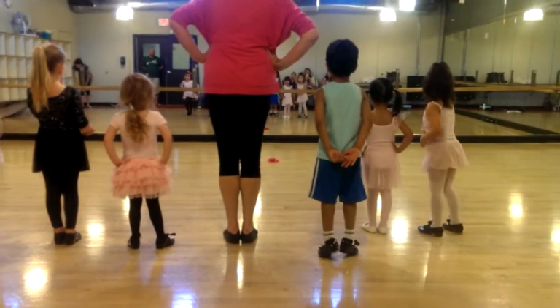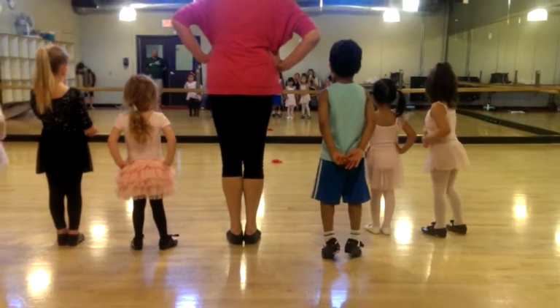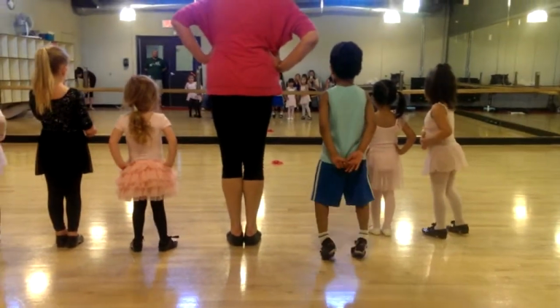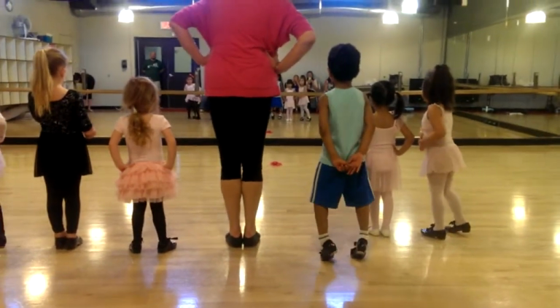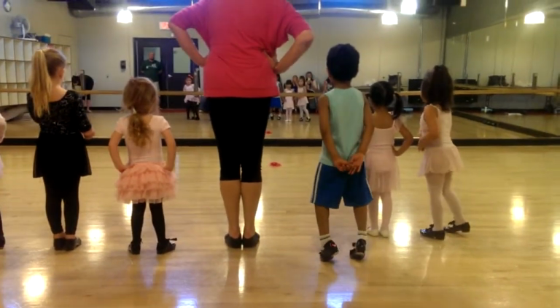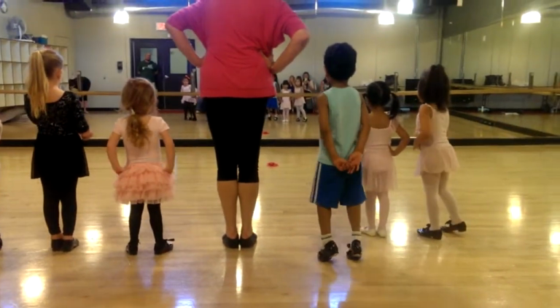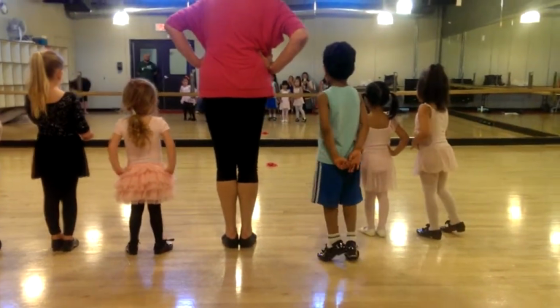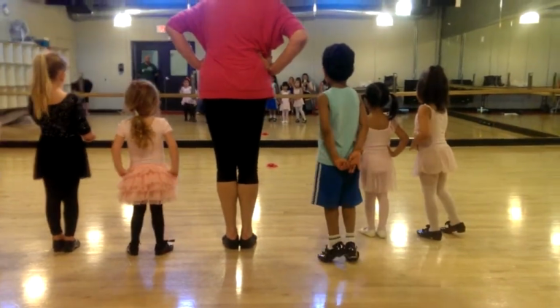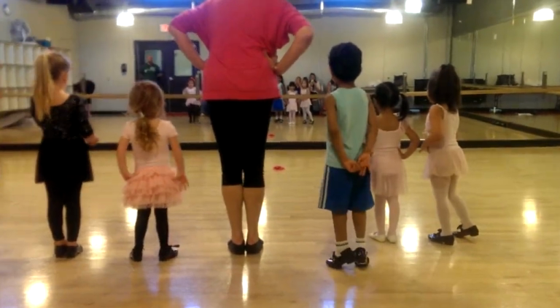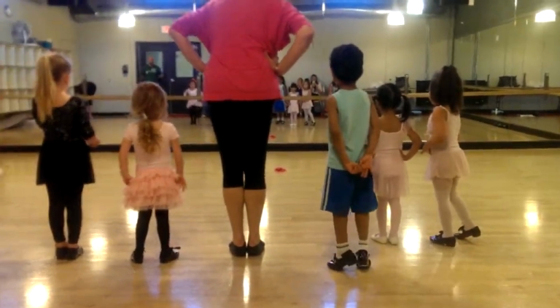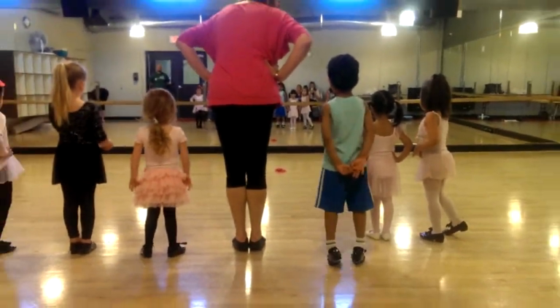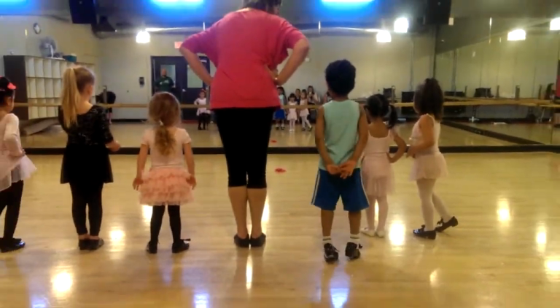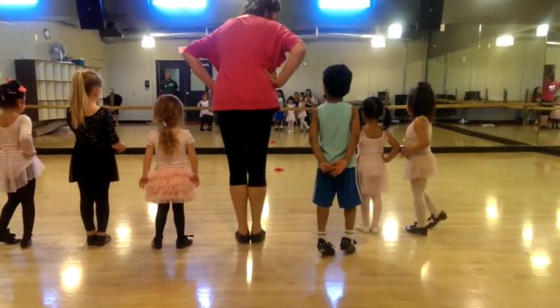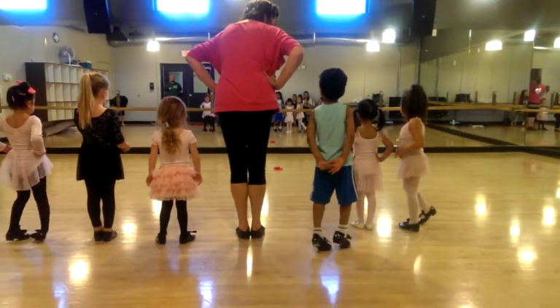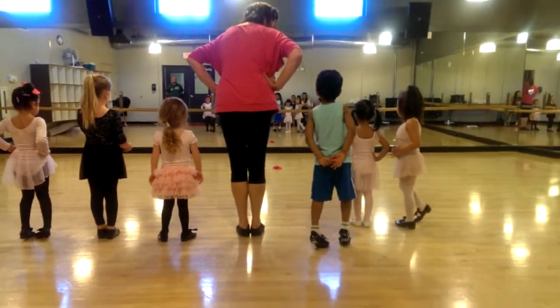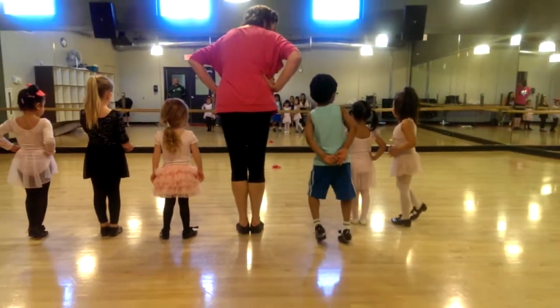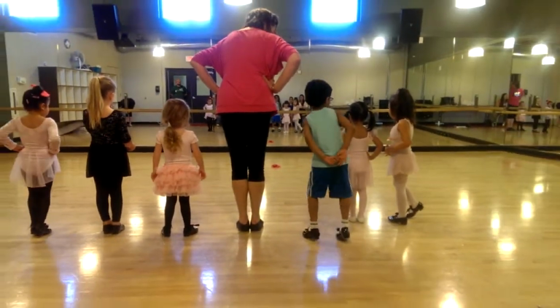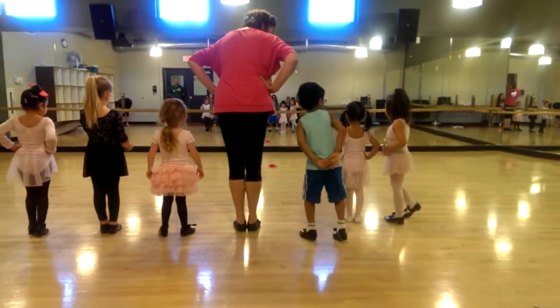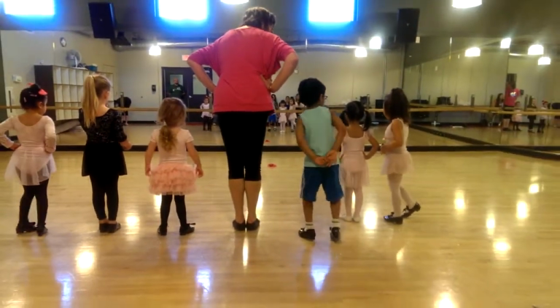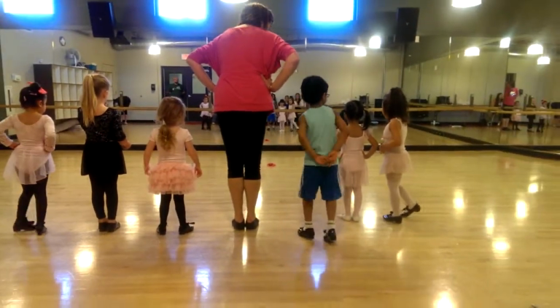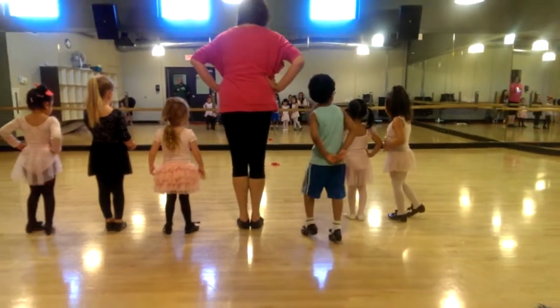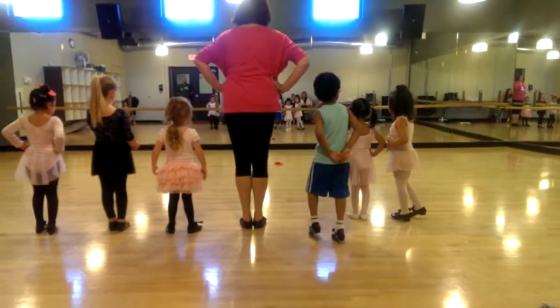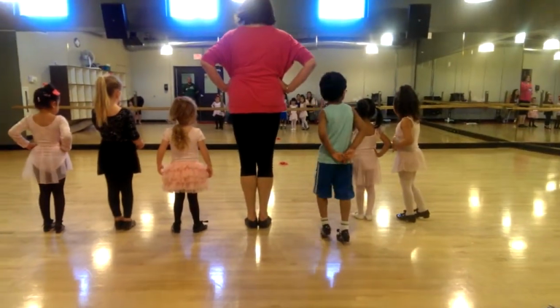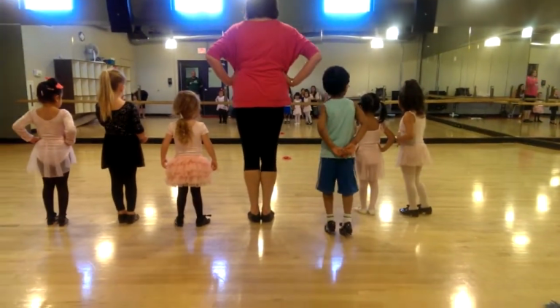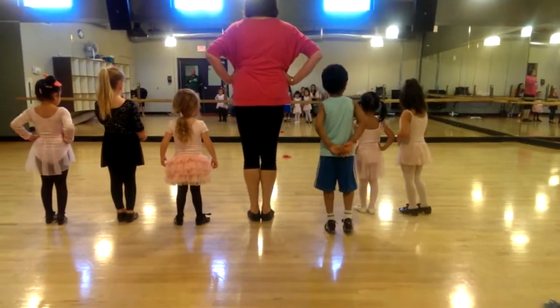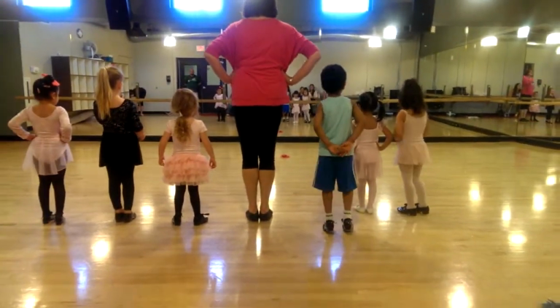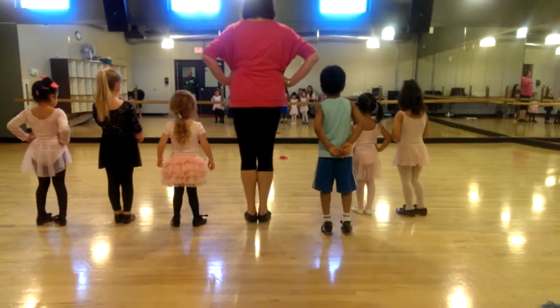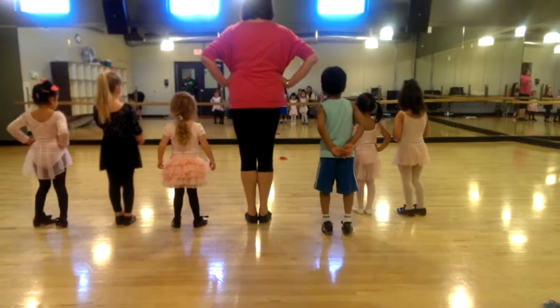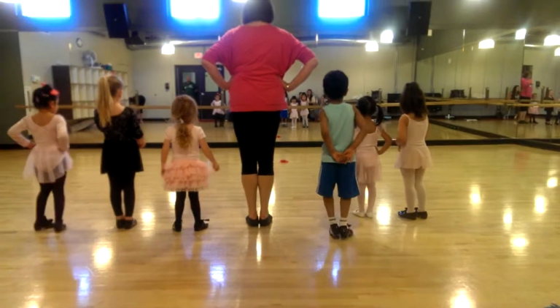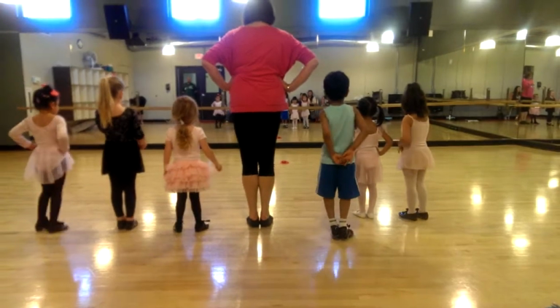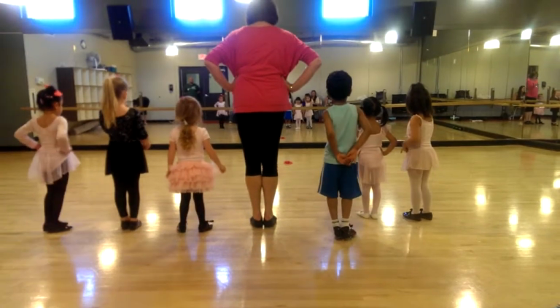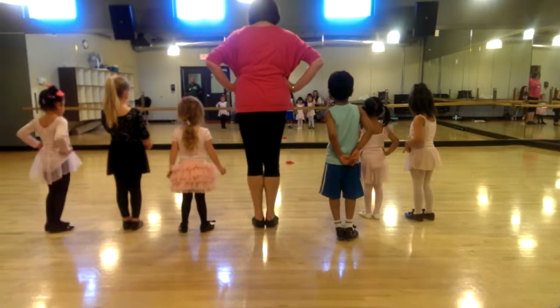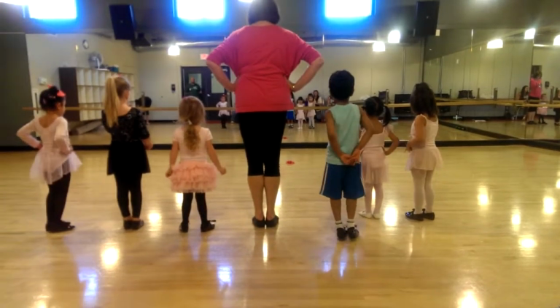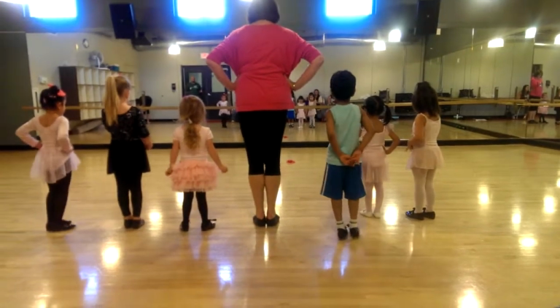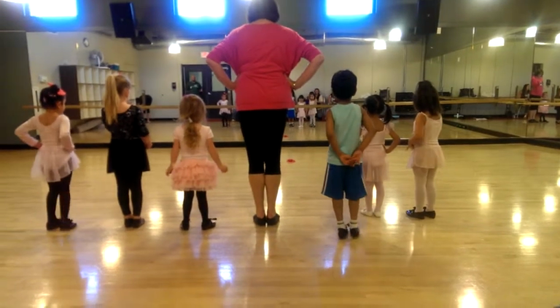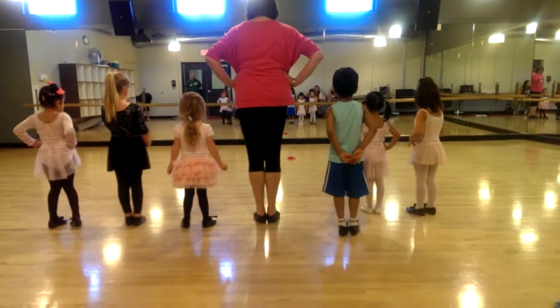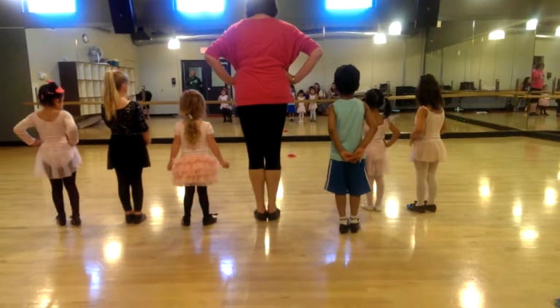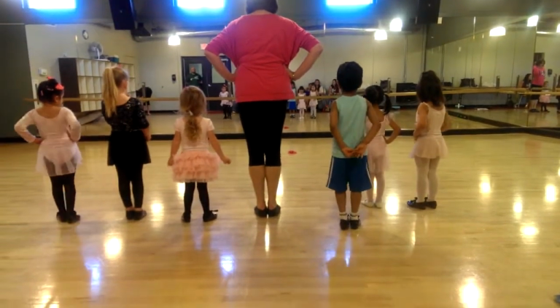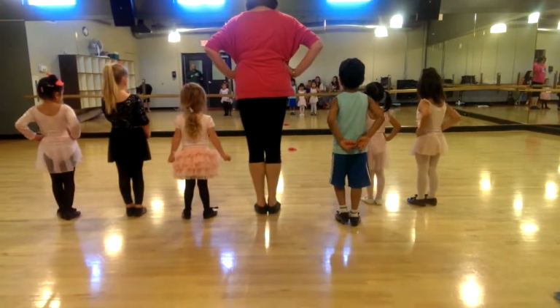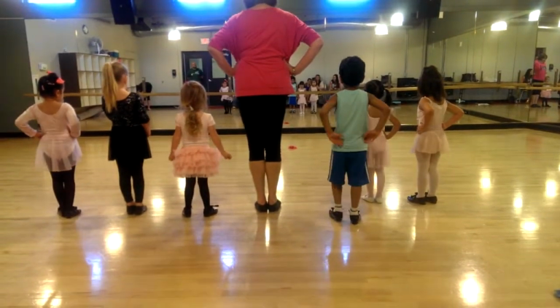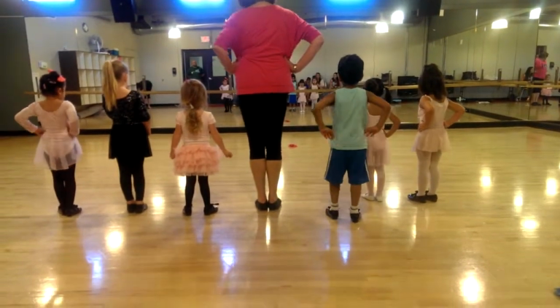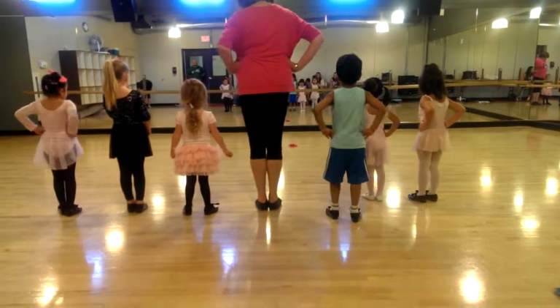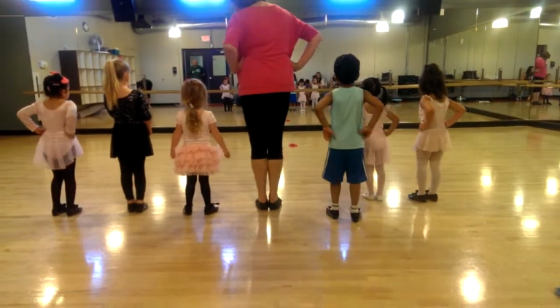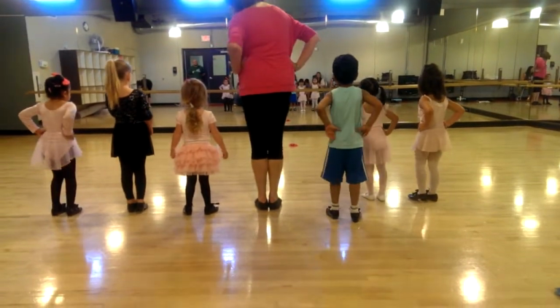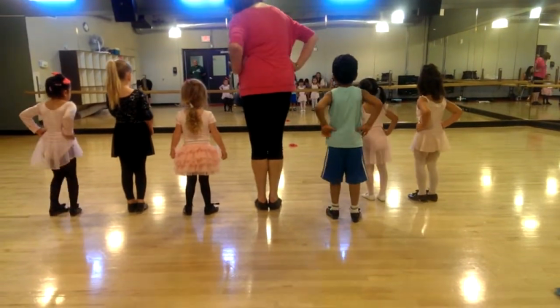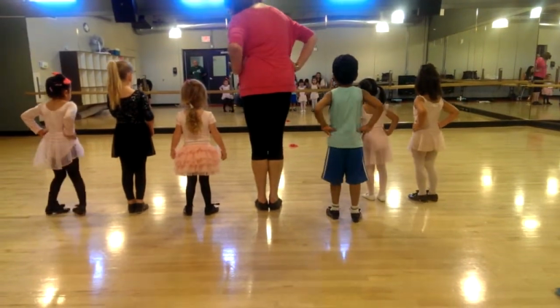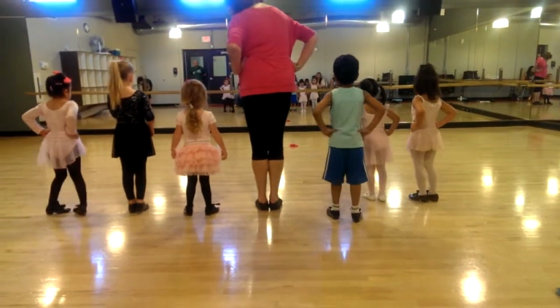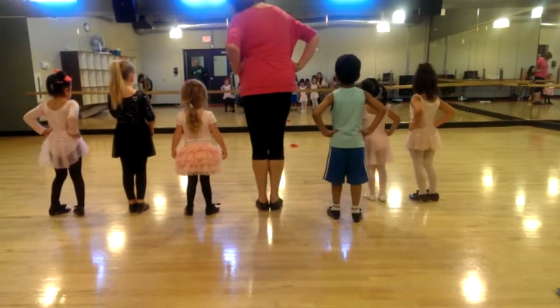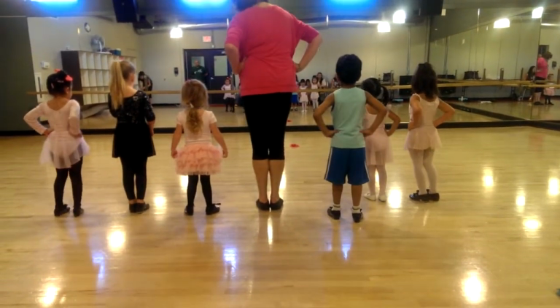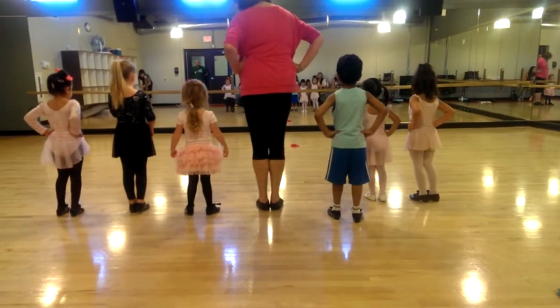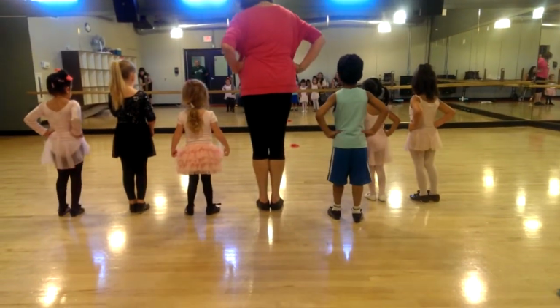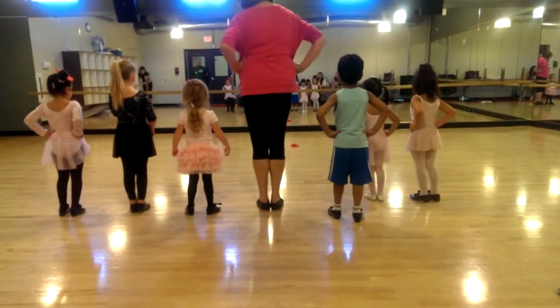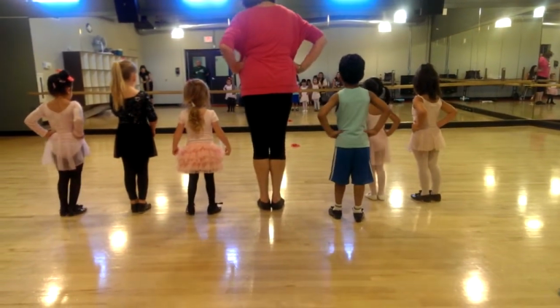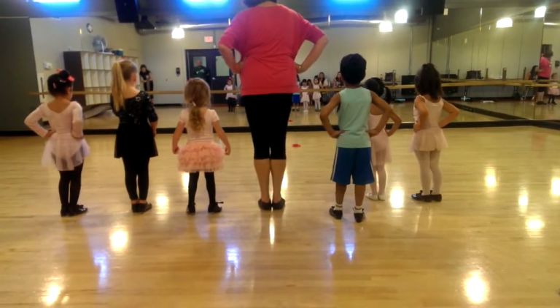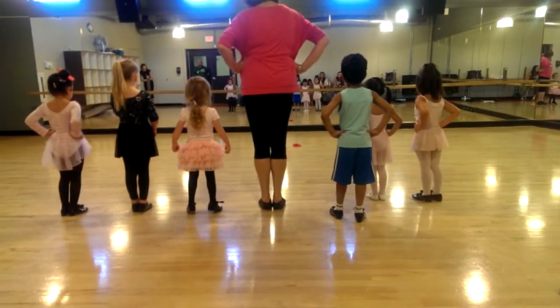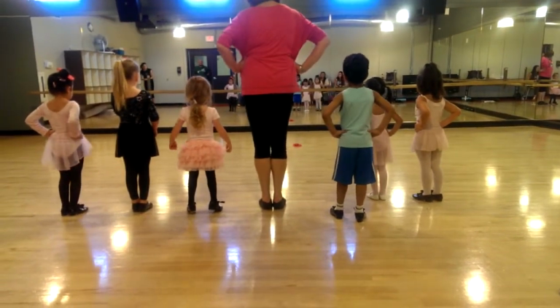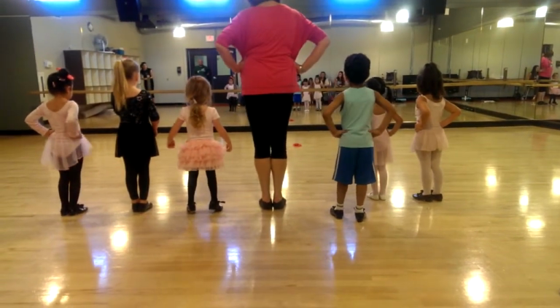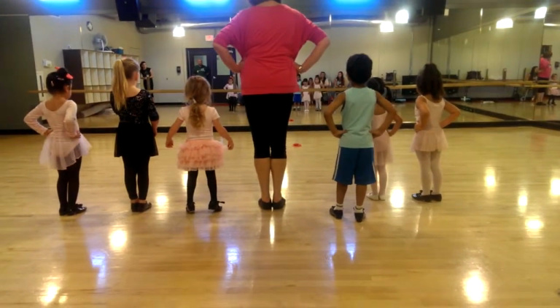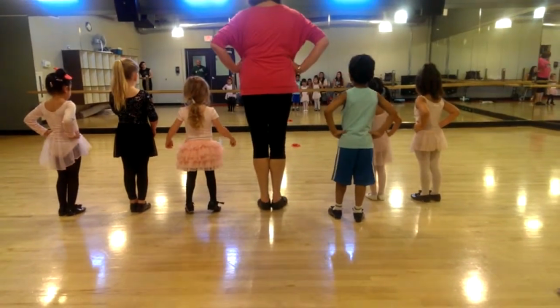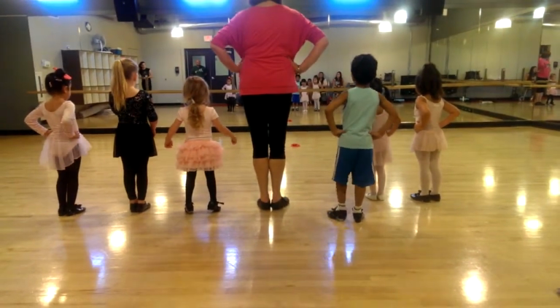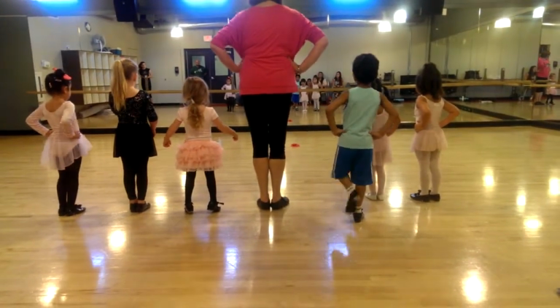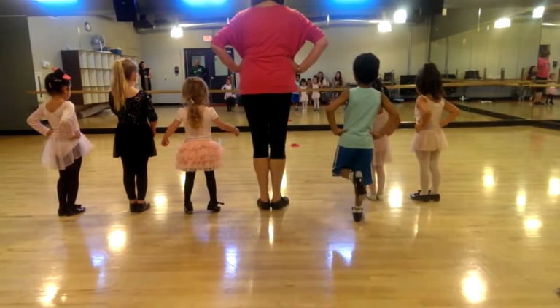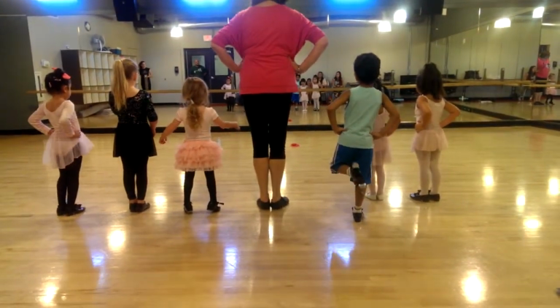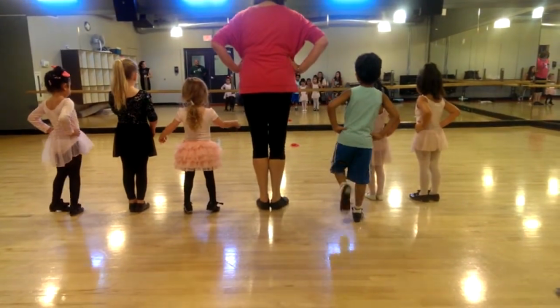Okay, are you okay? All right, let's do your shuffle again. Here we go. It's a little slippery out here, let's do shuffle.